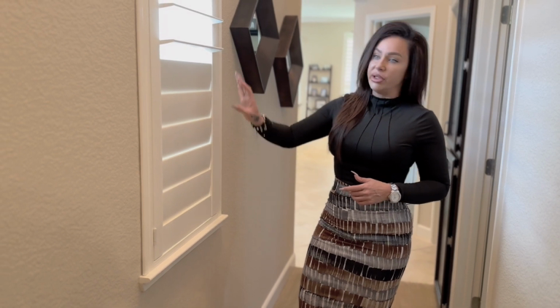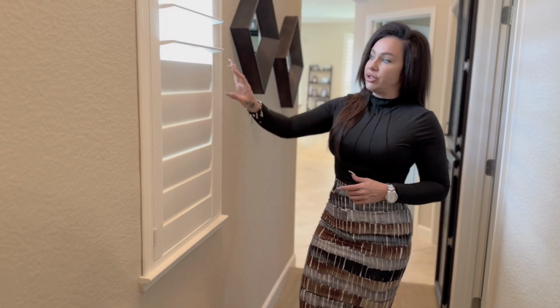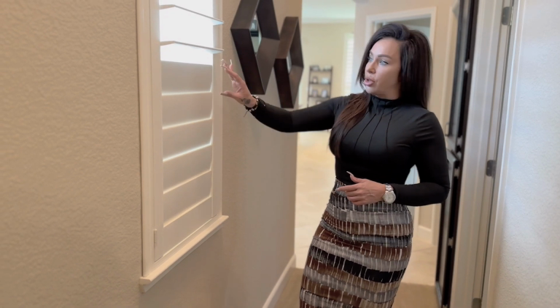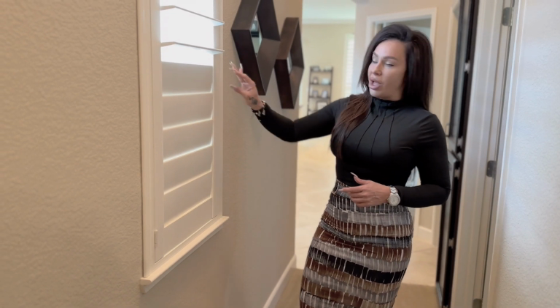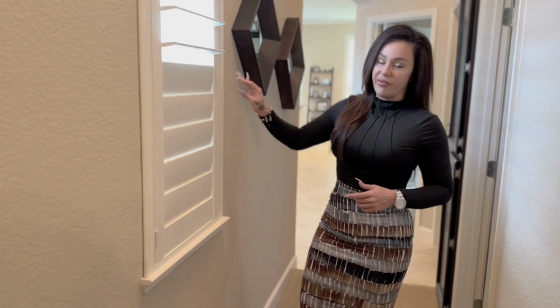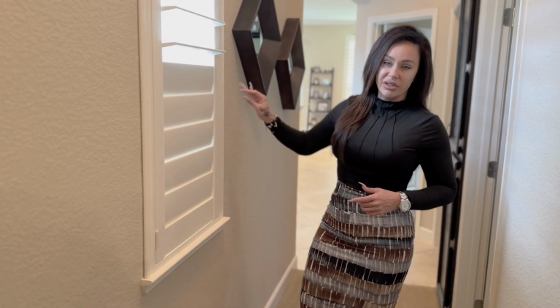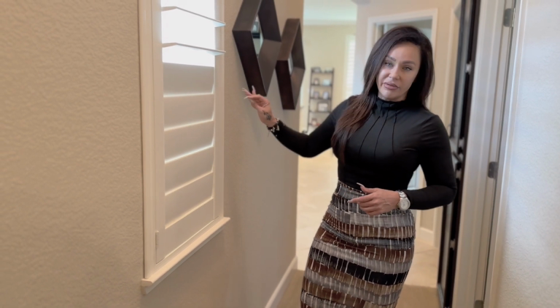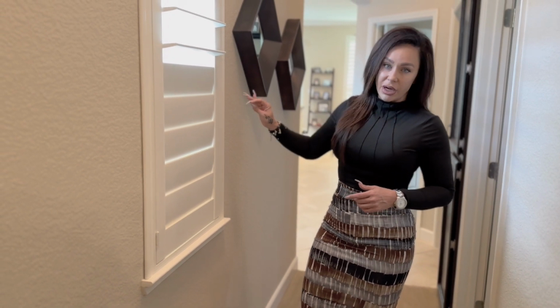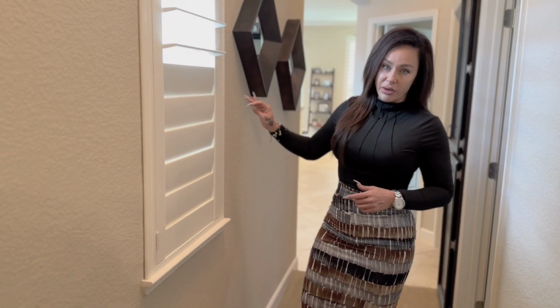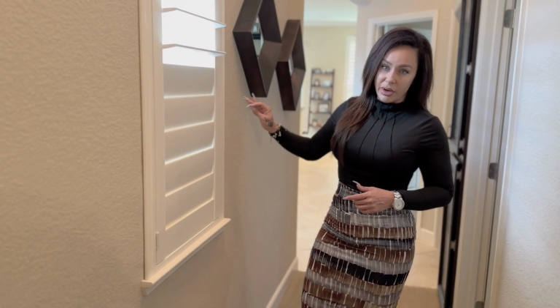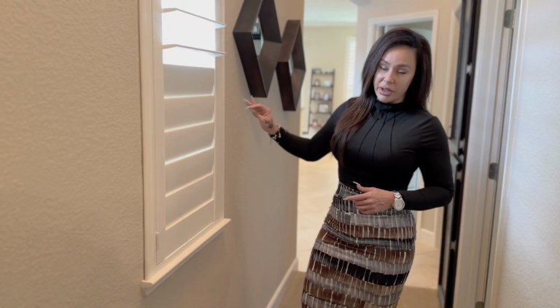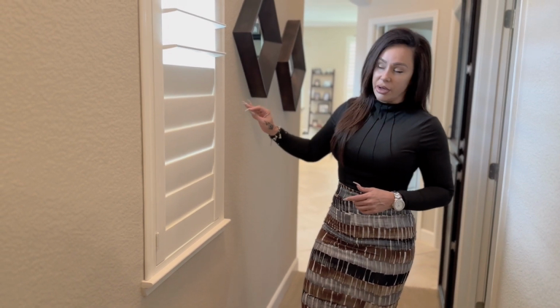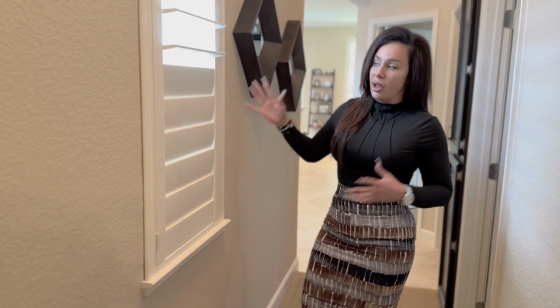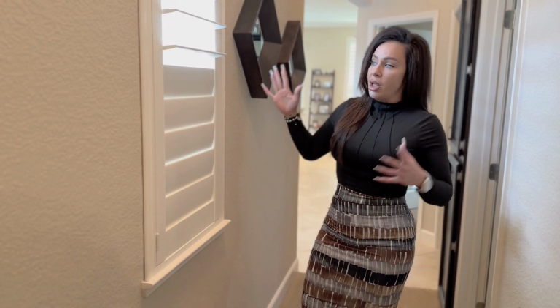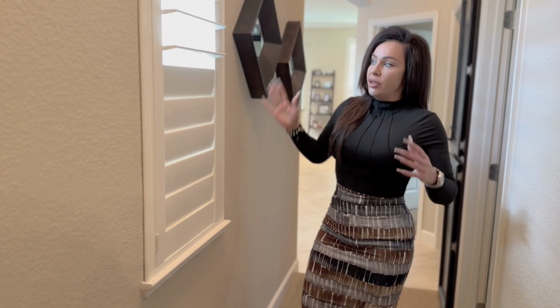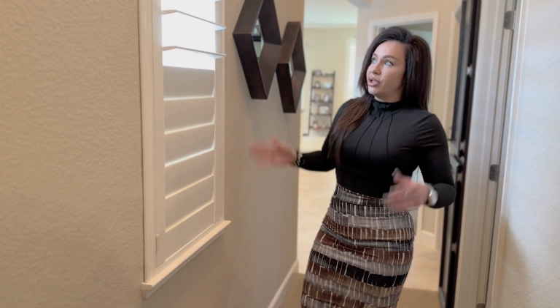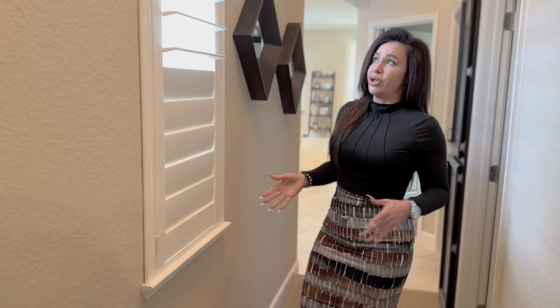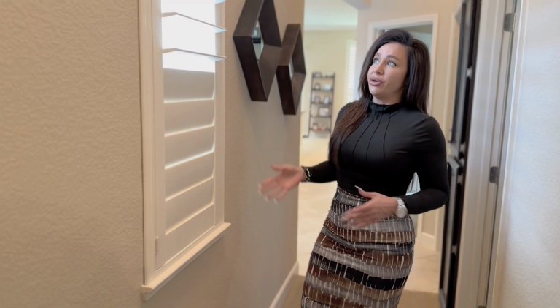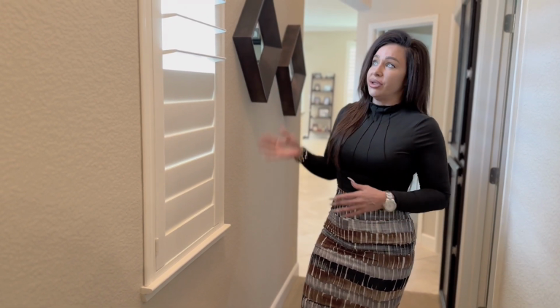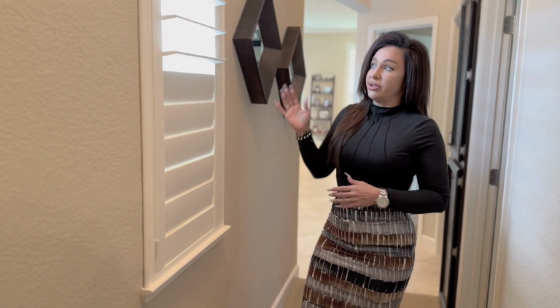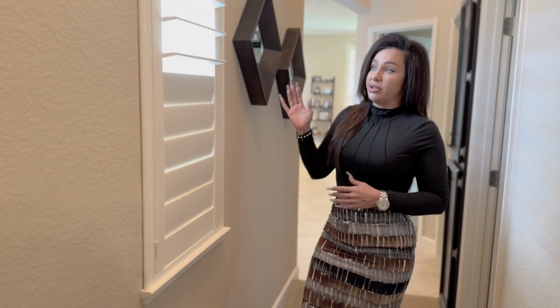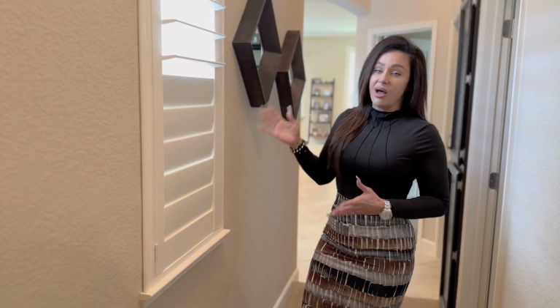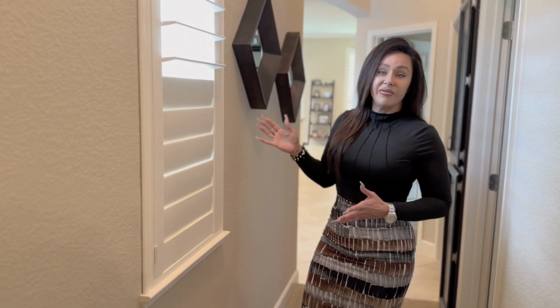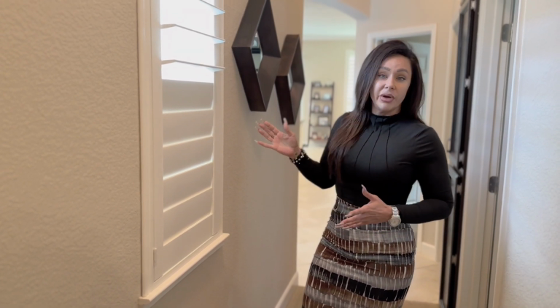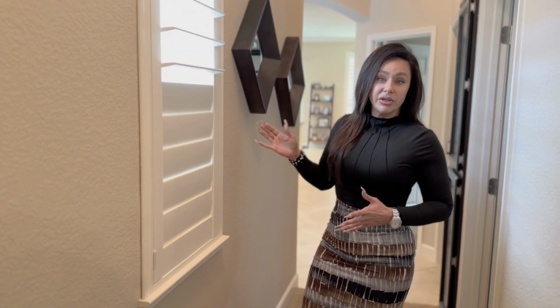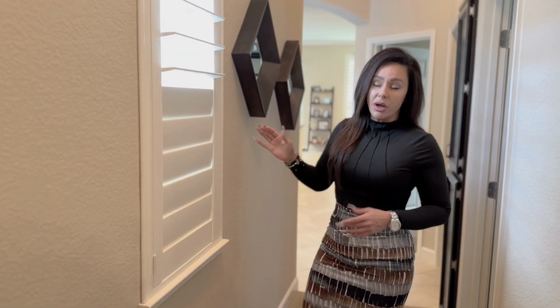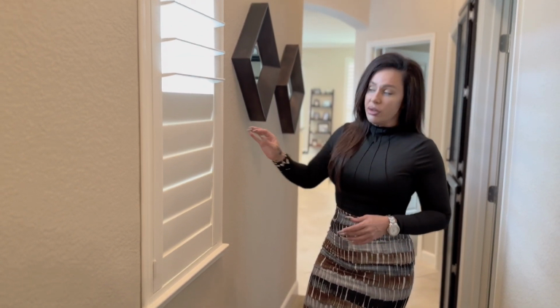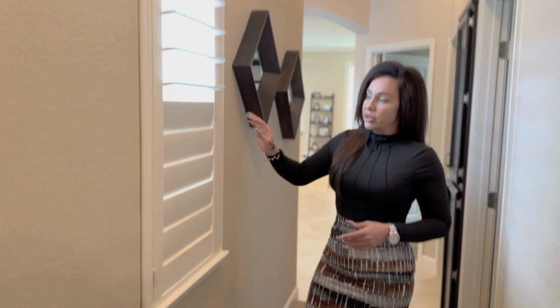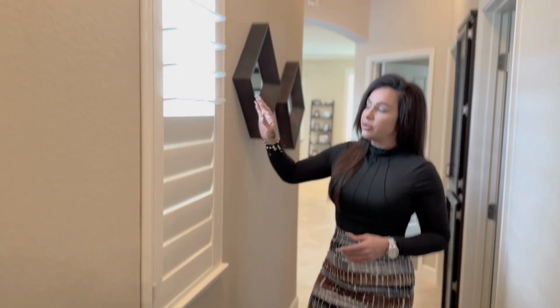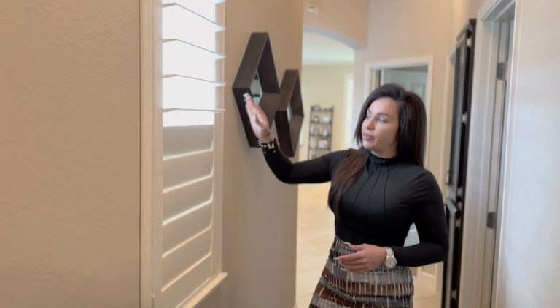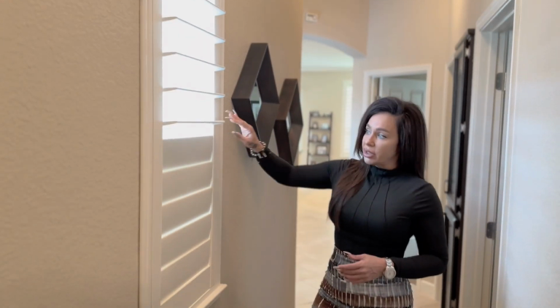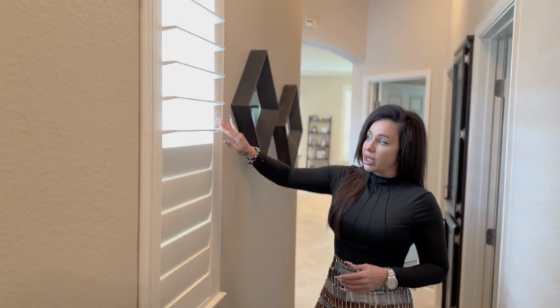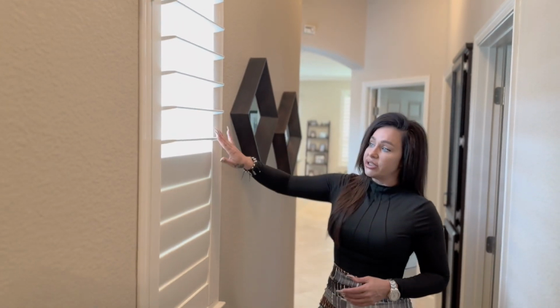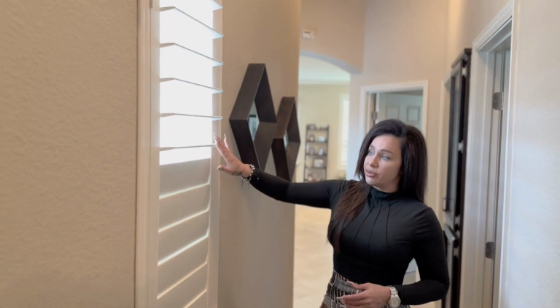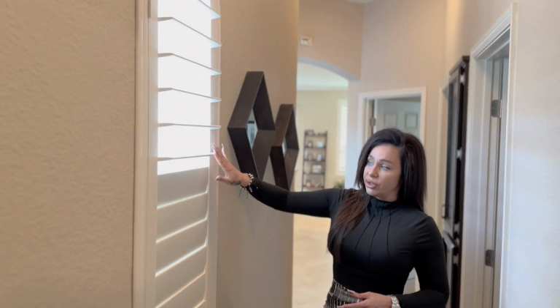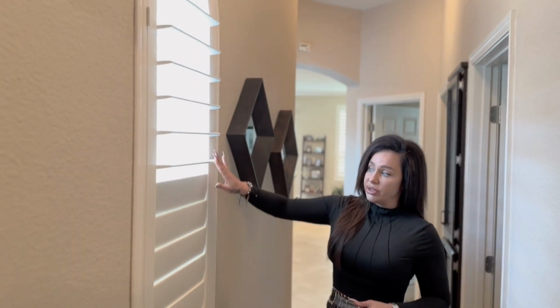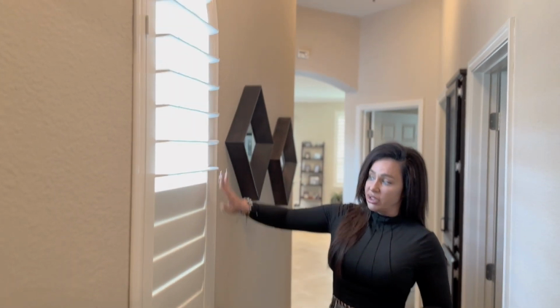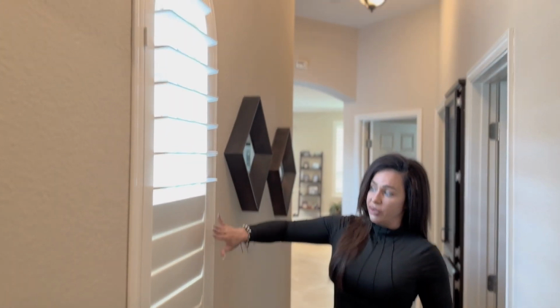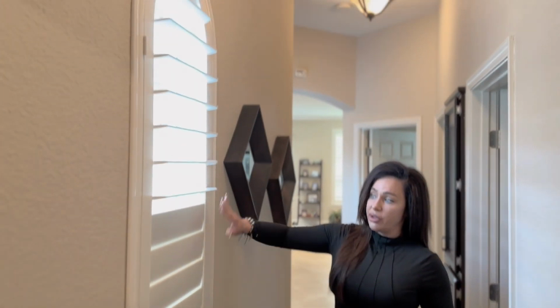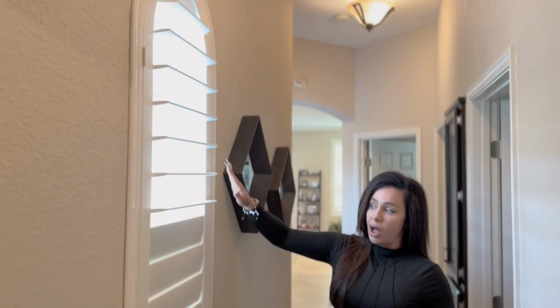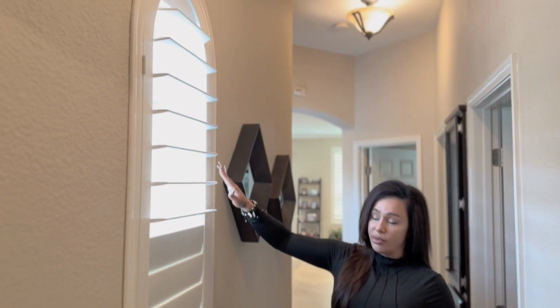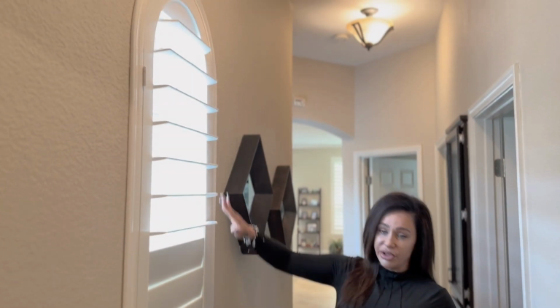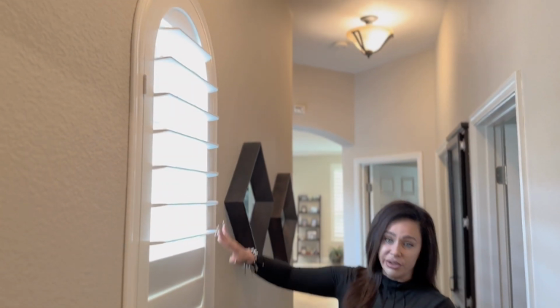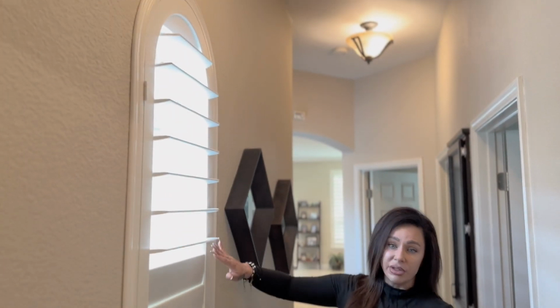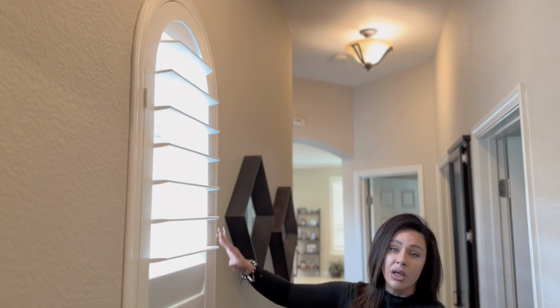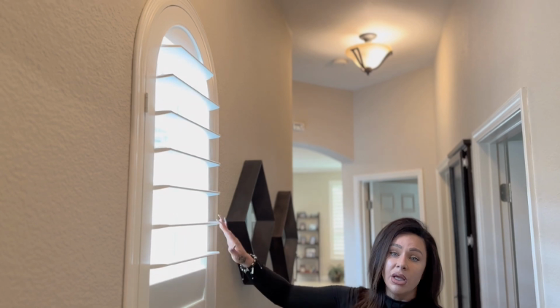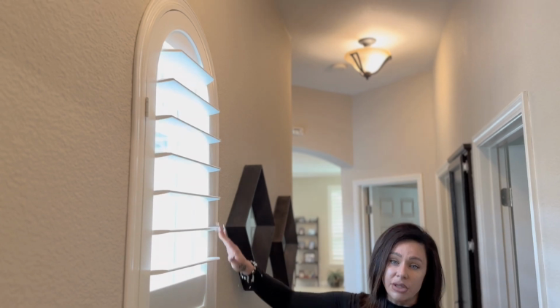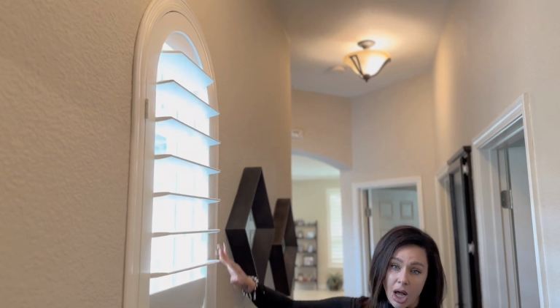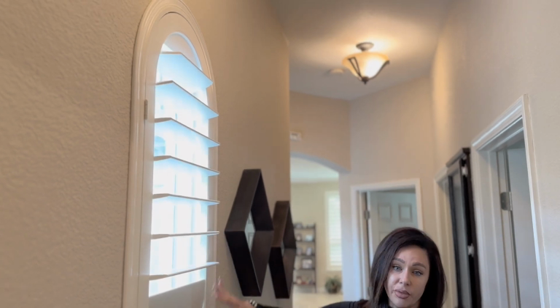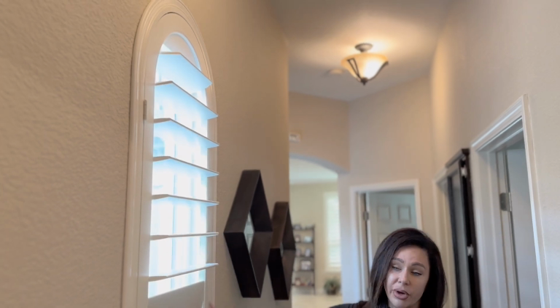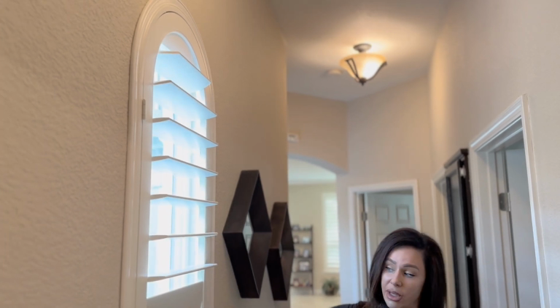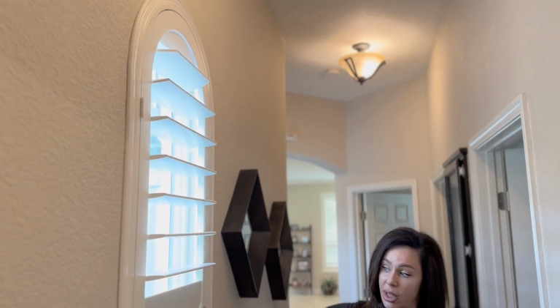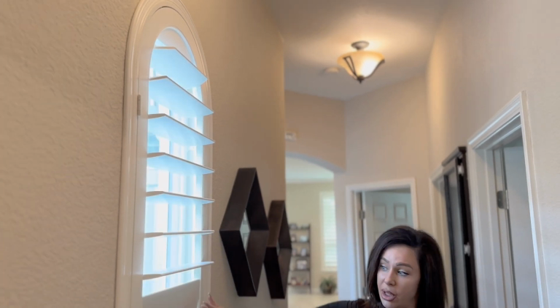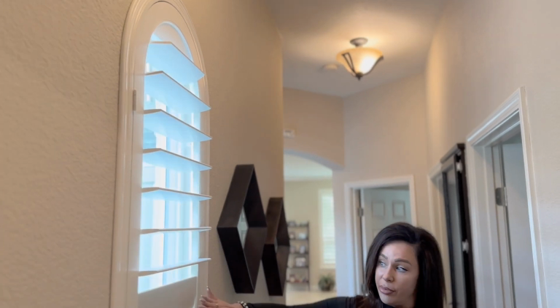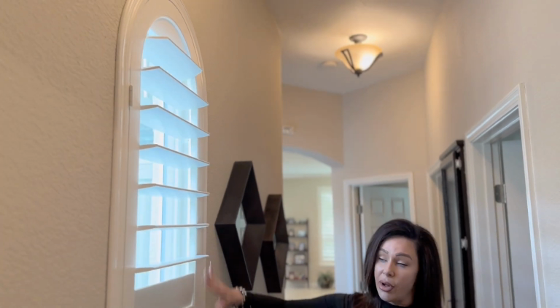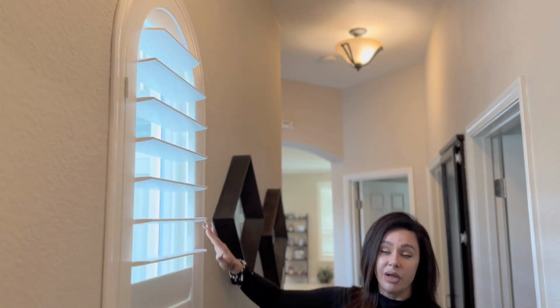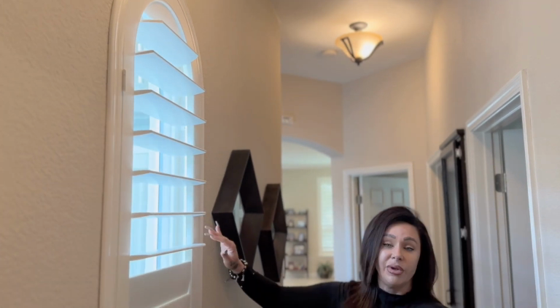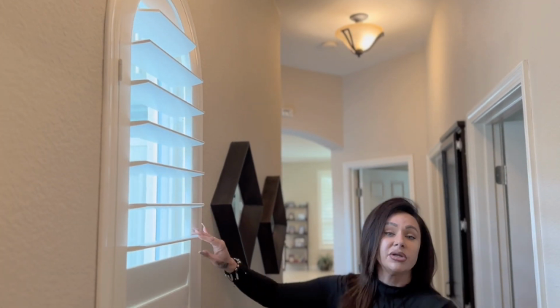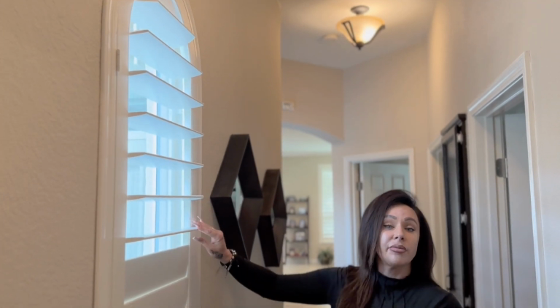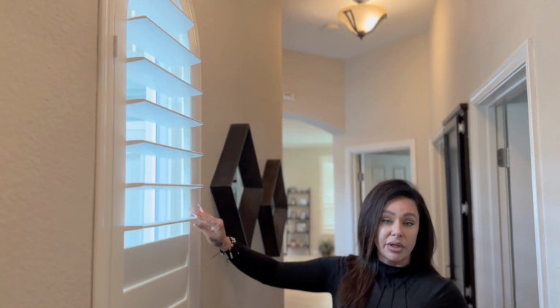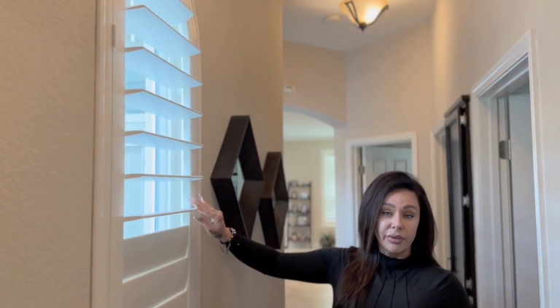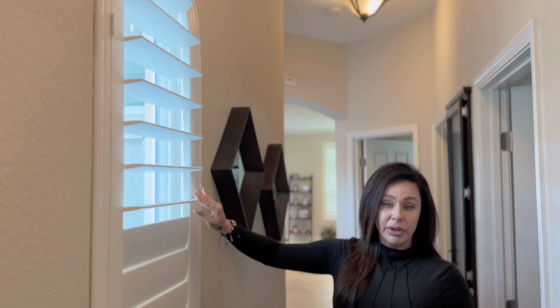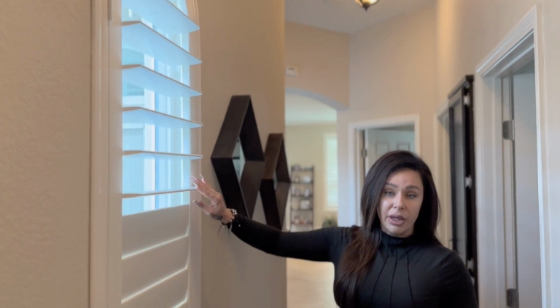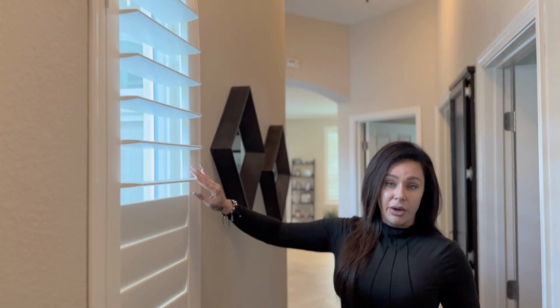We don't have a divider rail here. The shutter is not very tall, but the customer does want the option to operate the bottom and top separately.